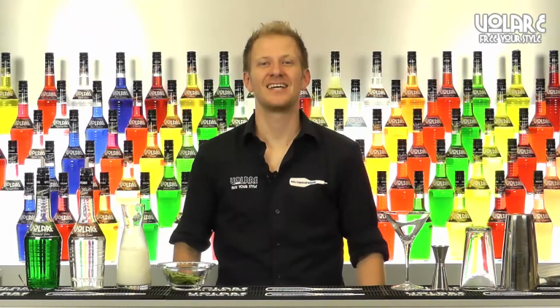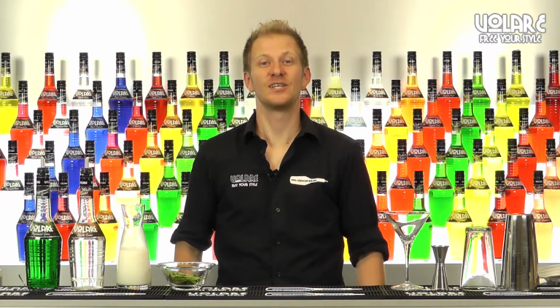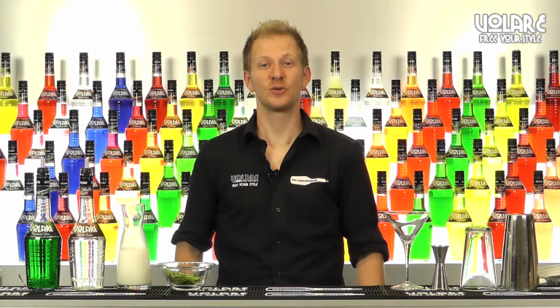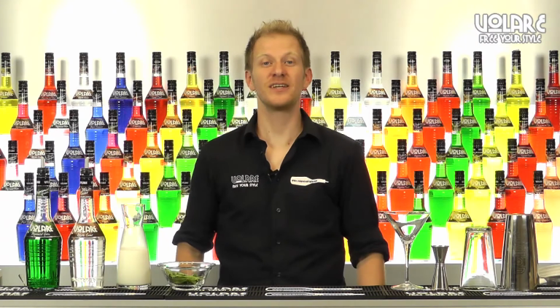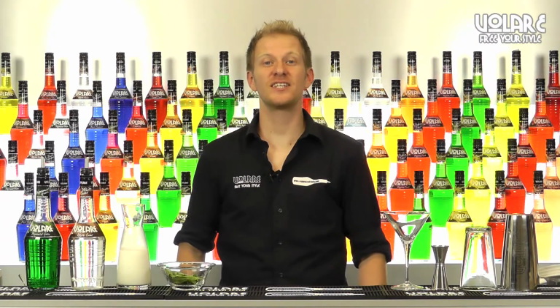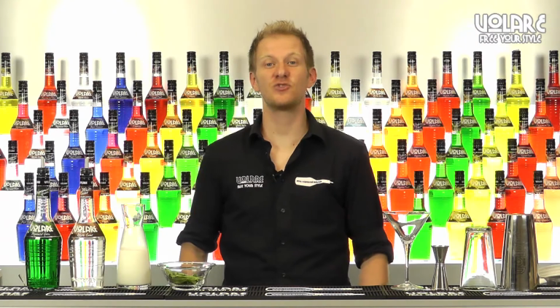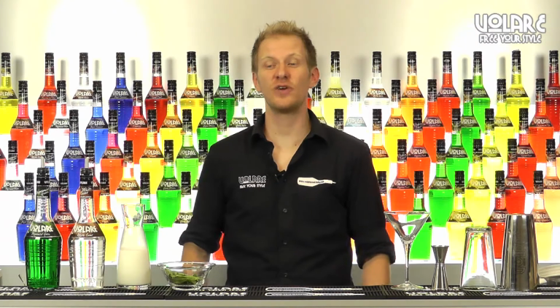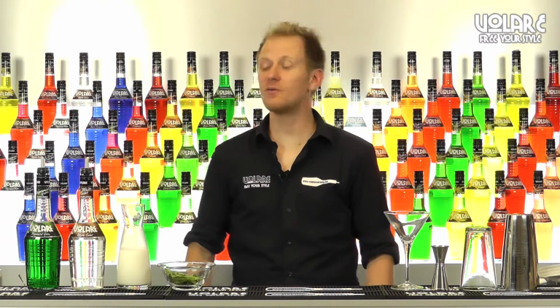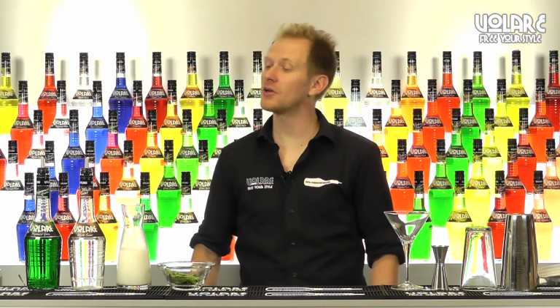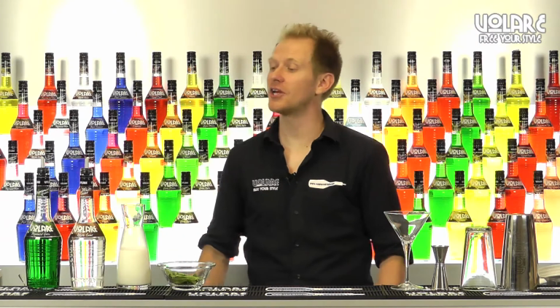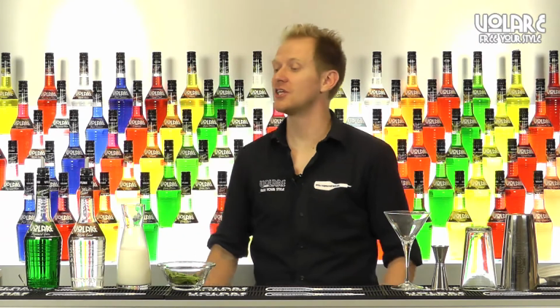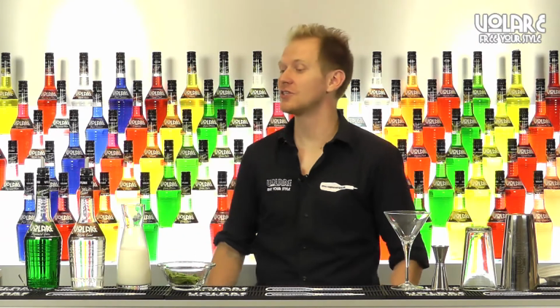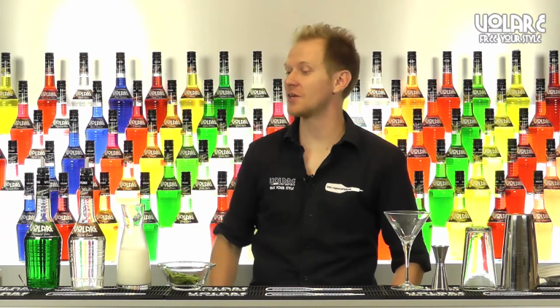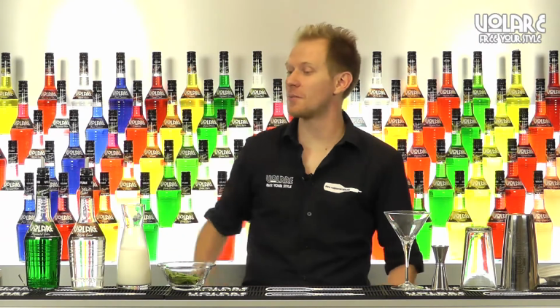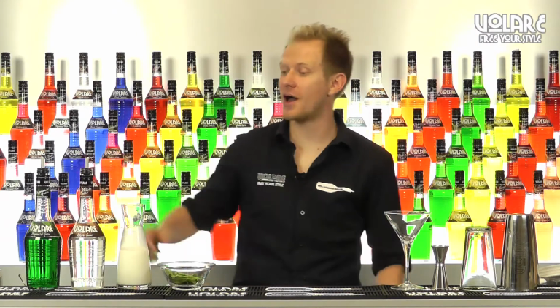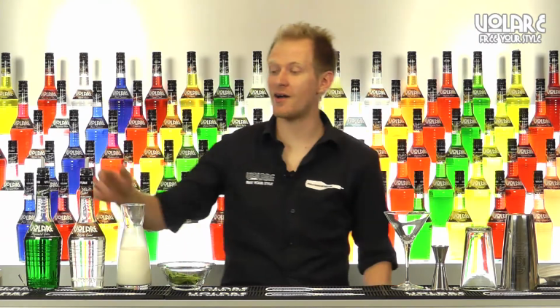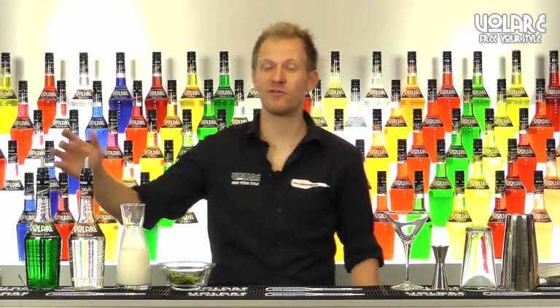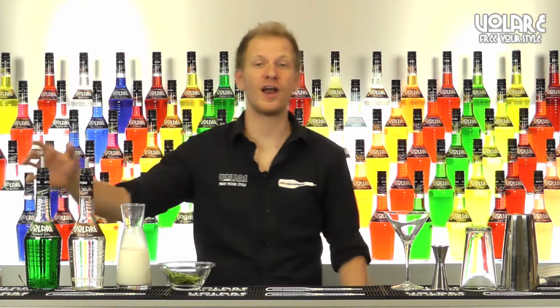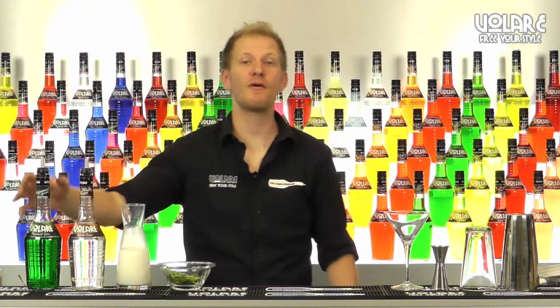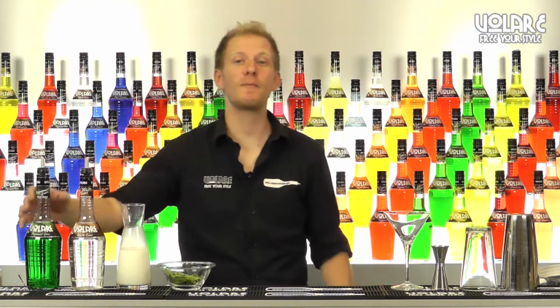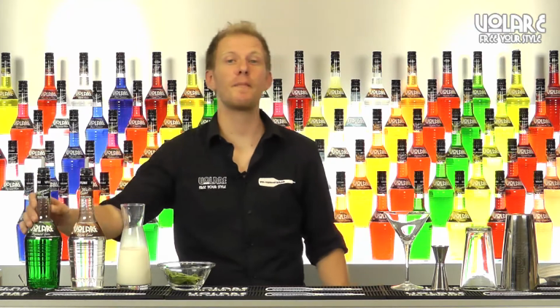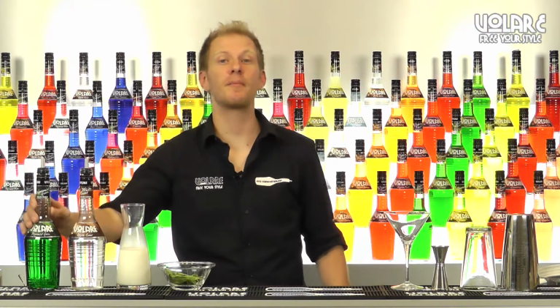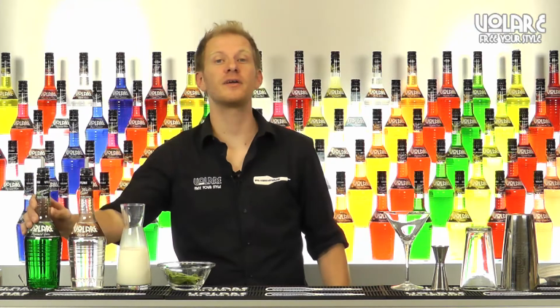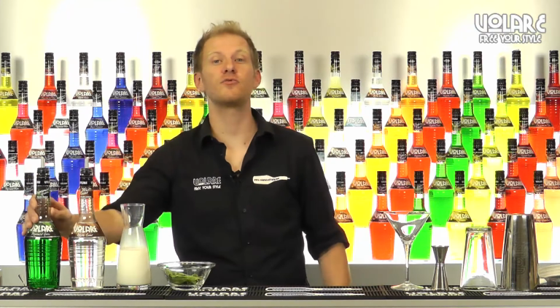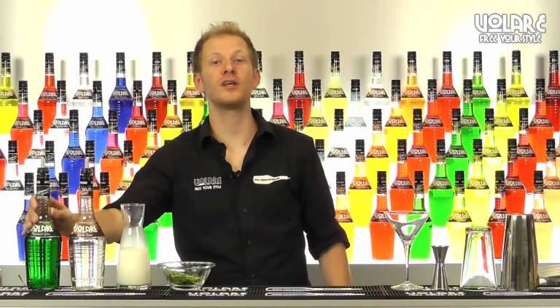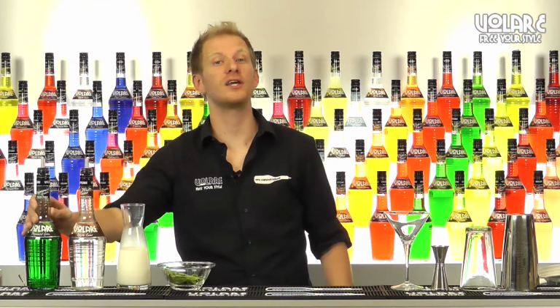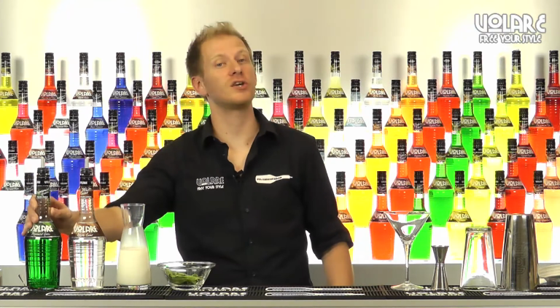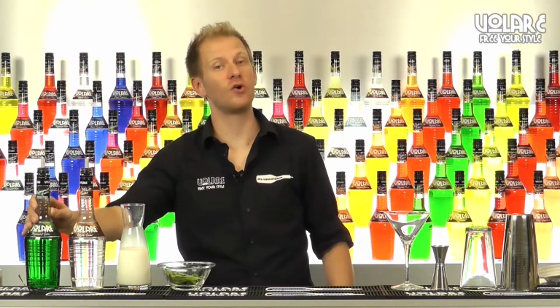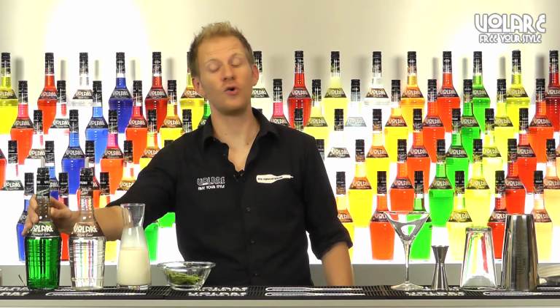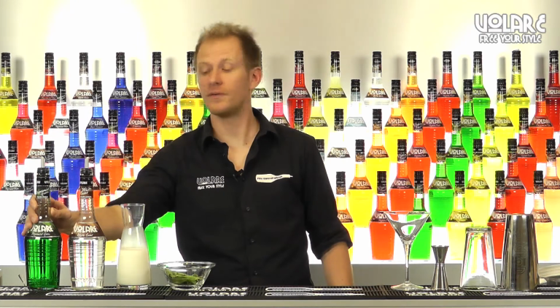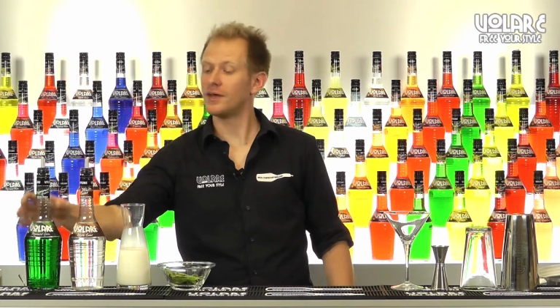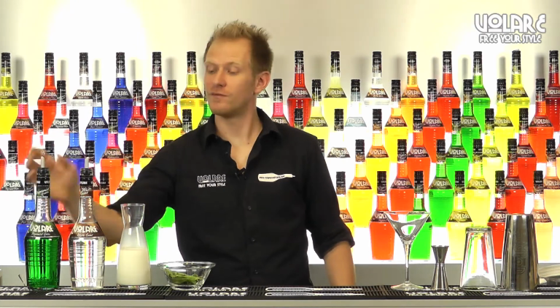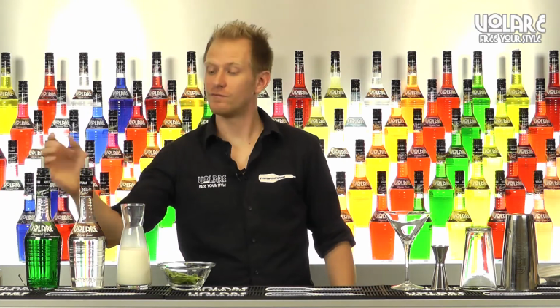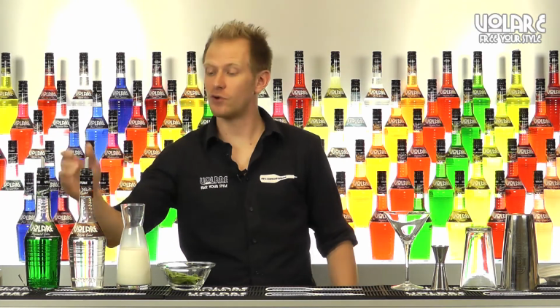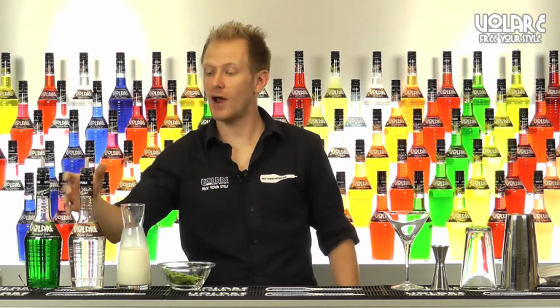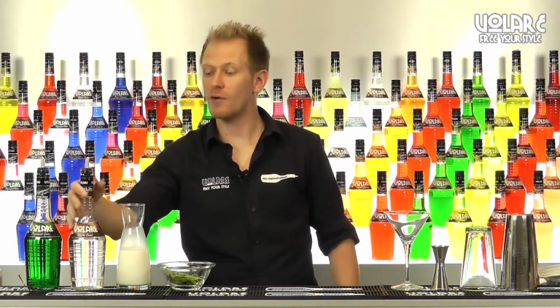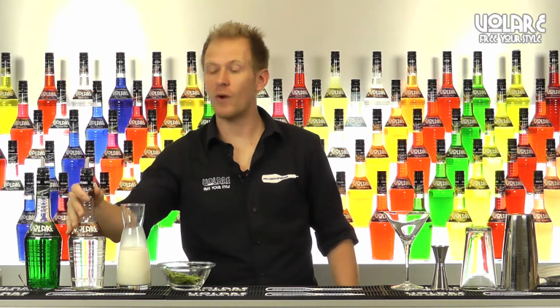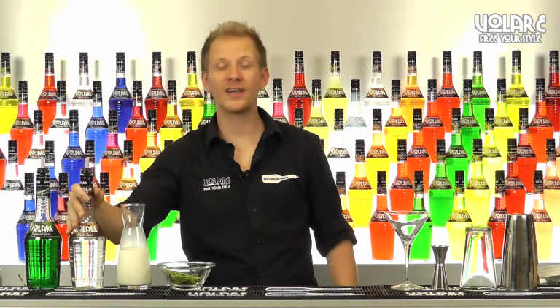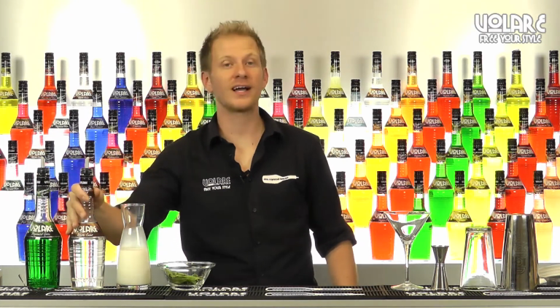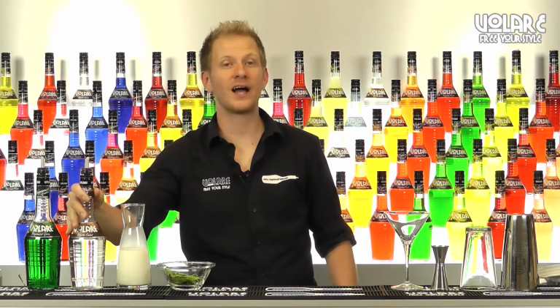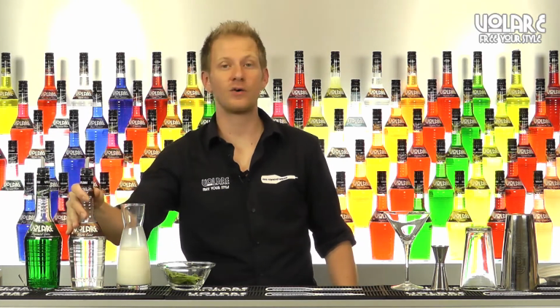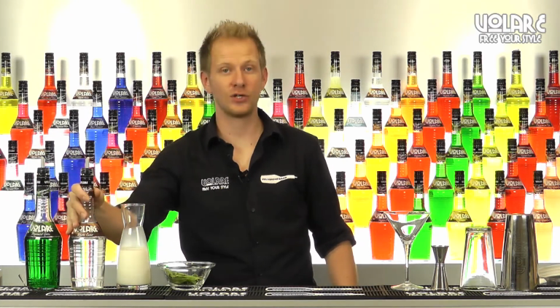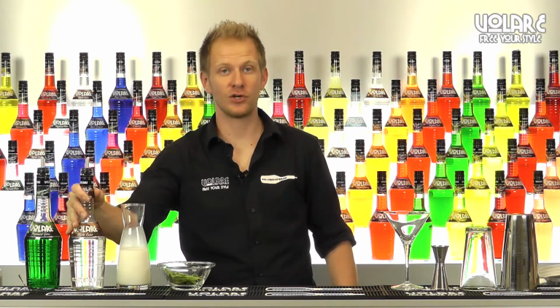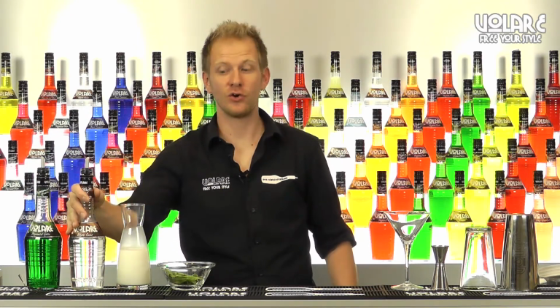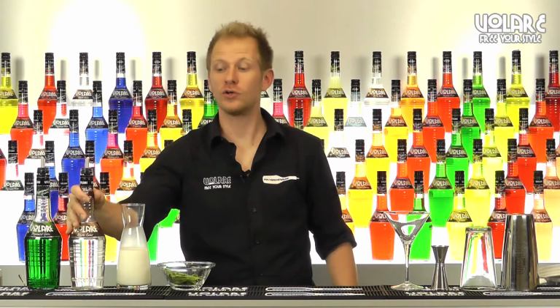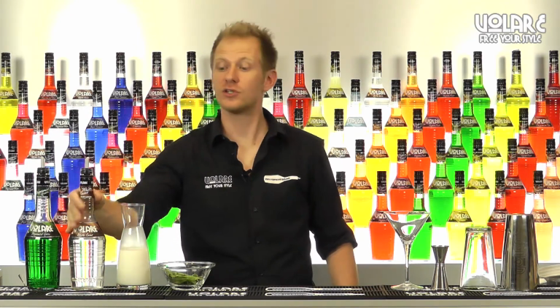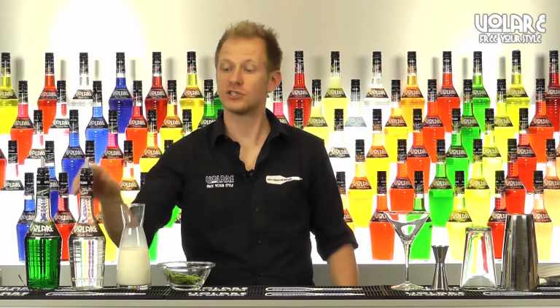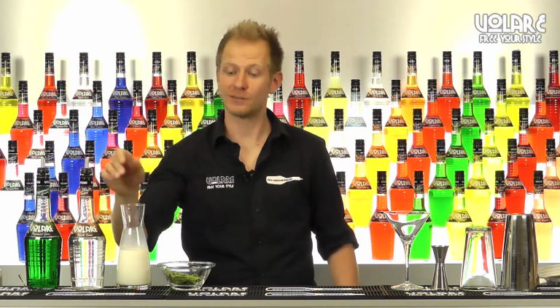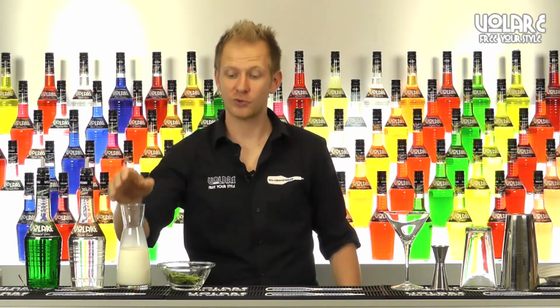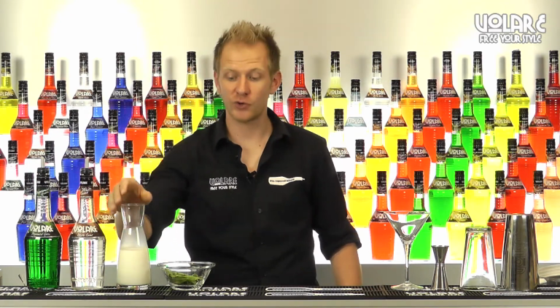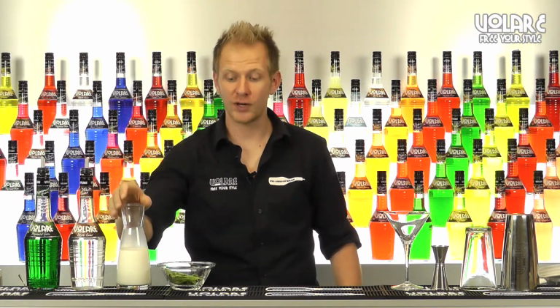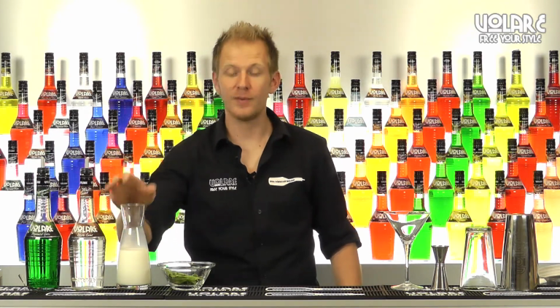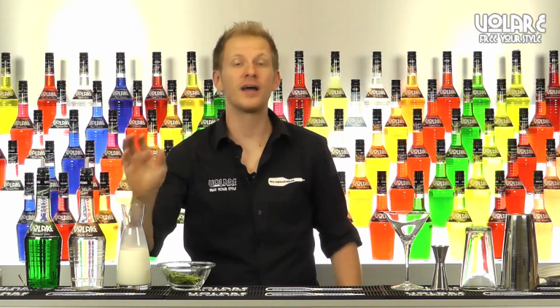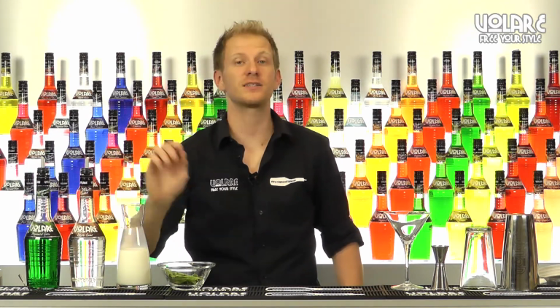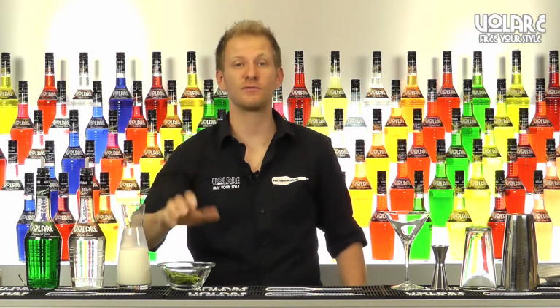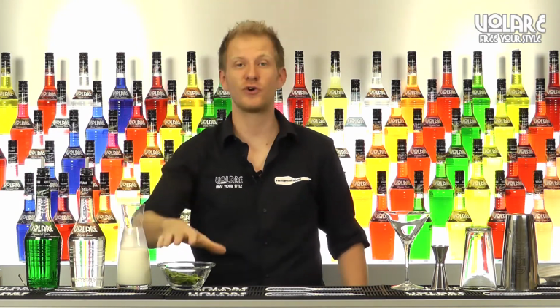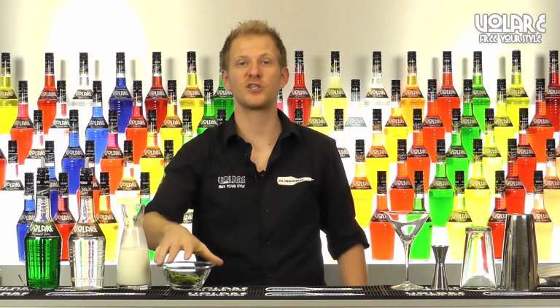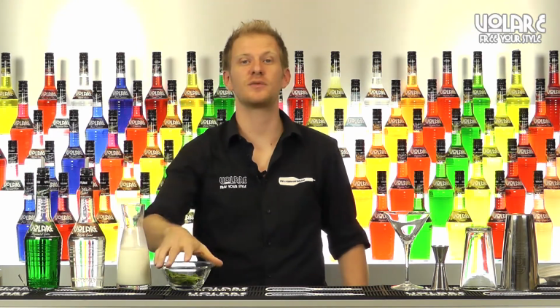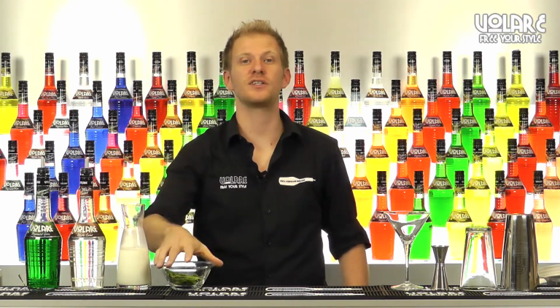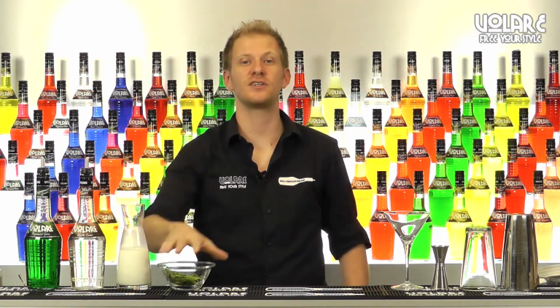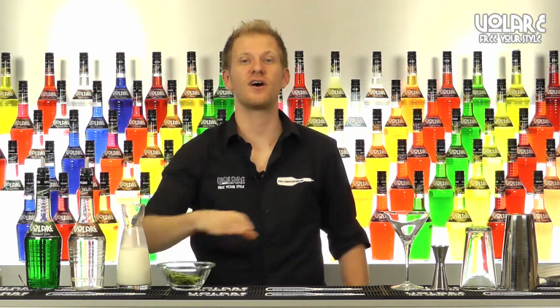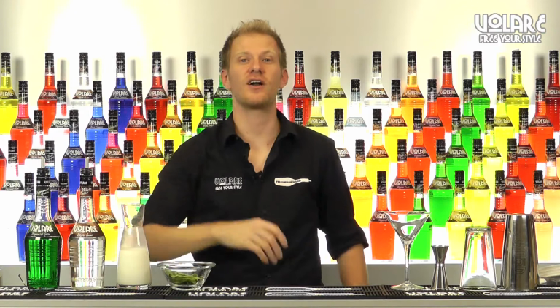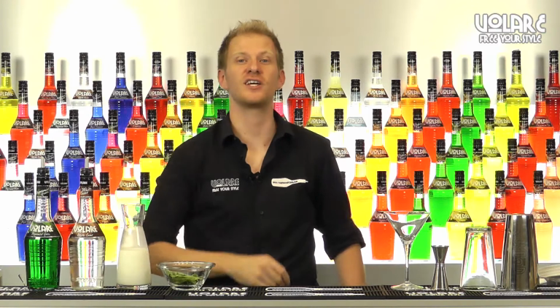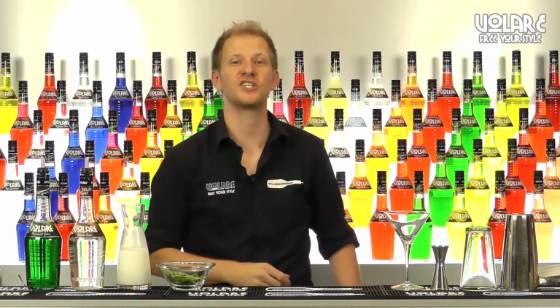To mix this drink we're going to use some Volare peppermint green liqueur, Volare white cacao liqueur, some cream and some fresh mint to garnish.